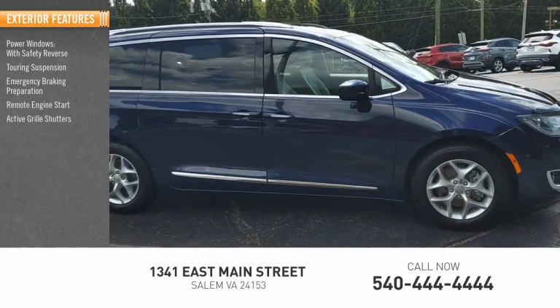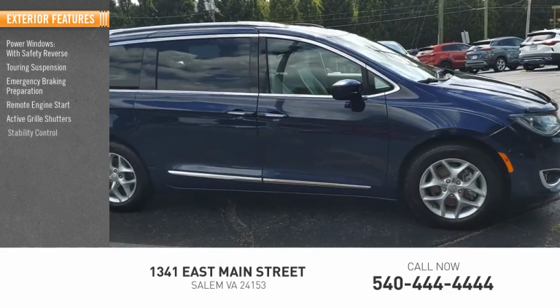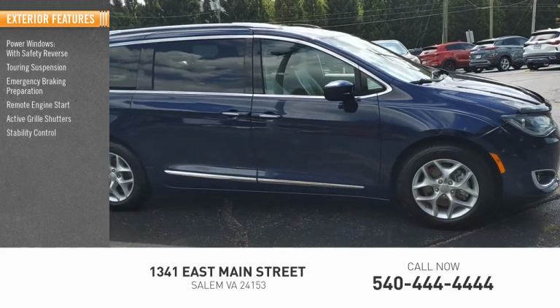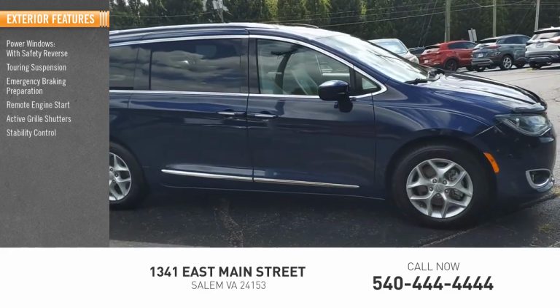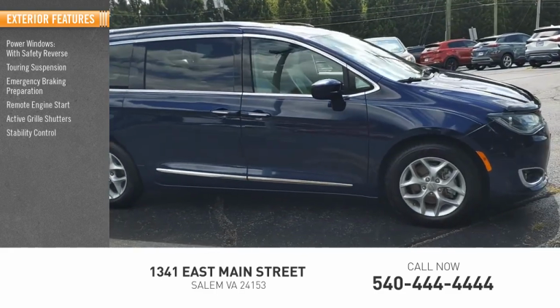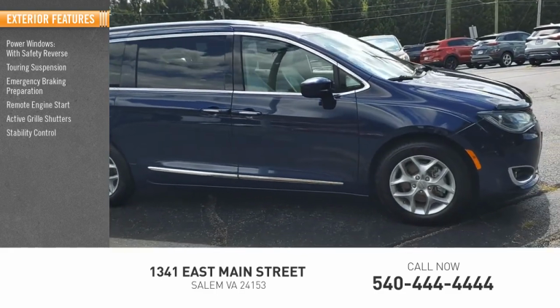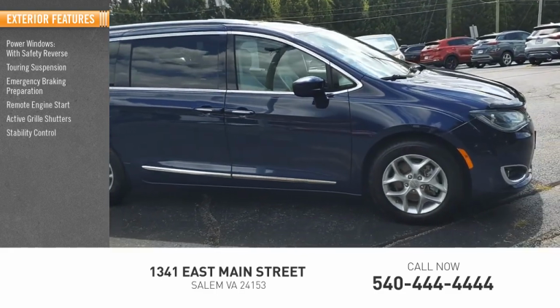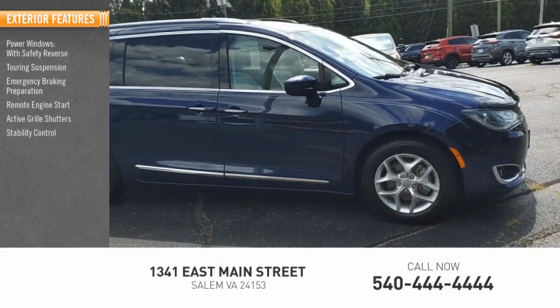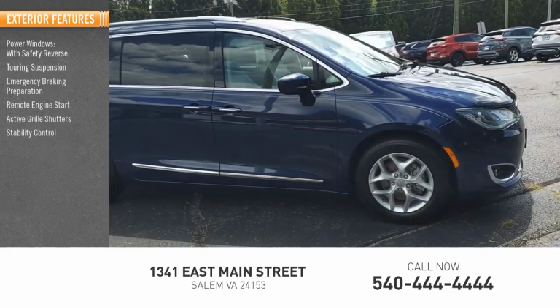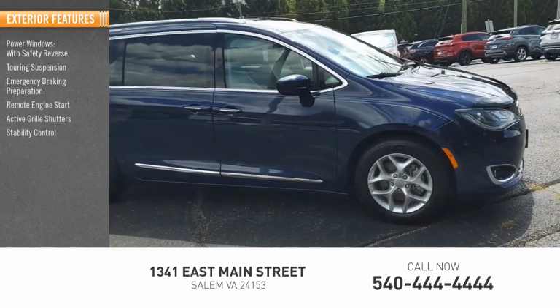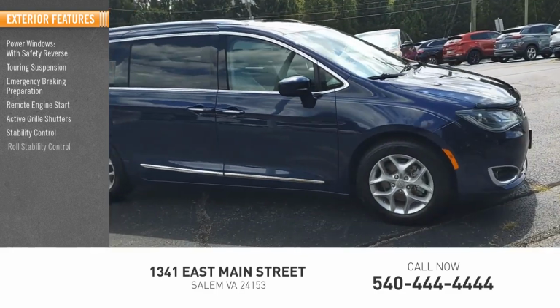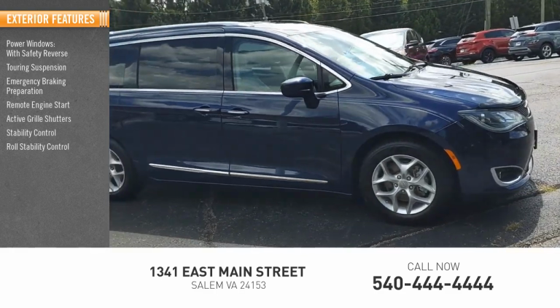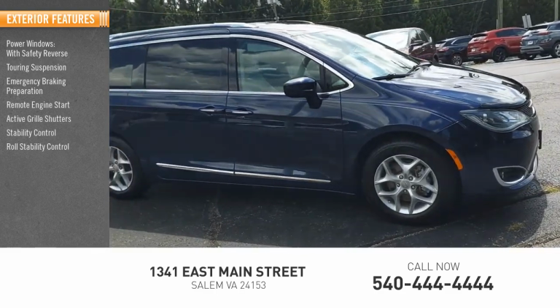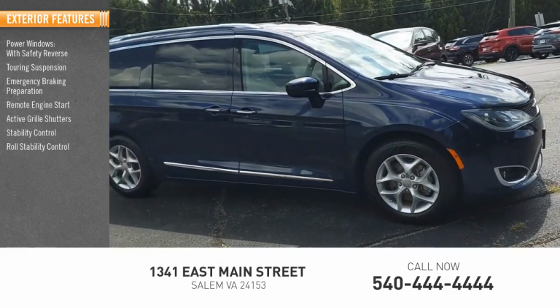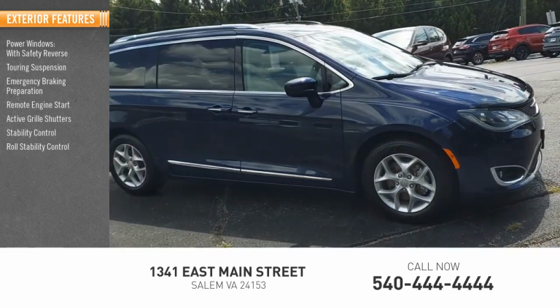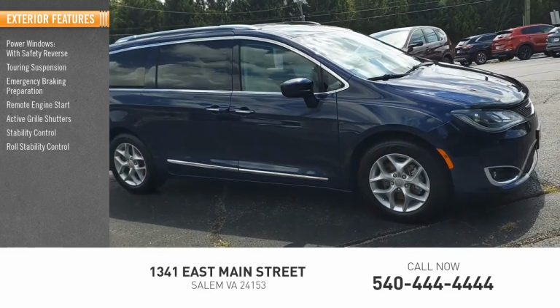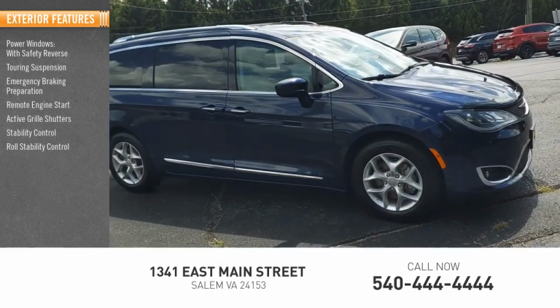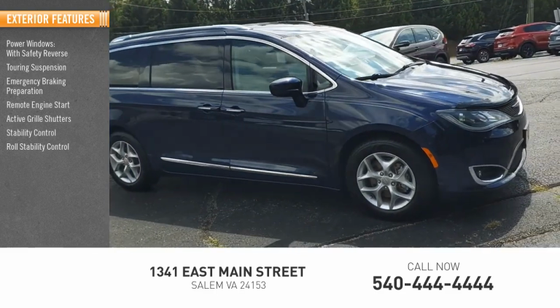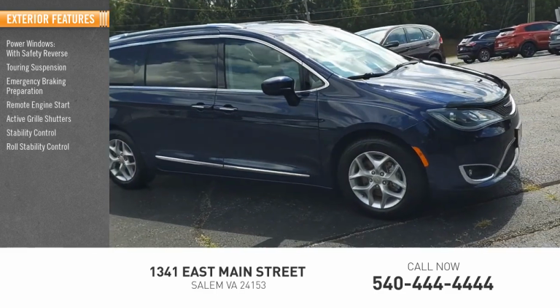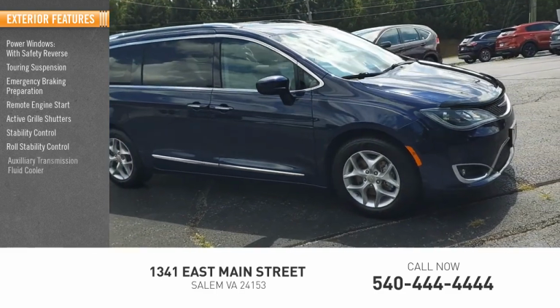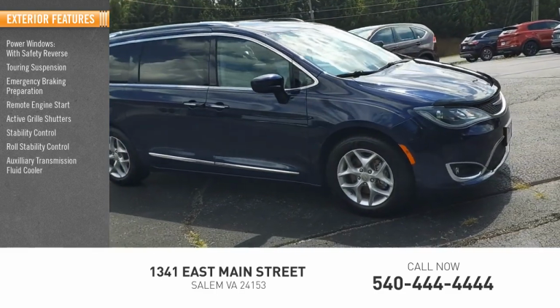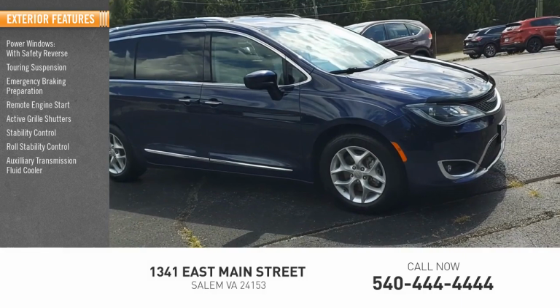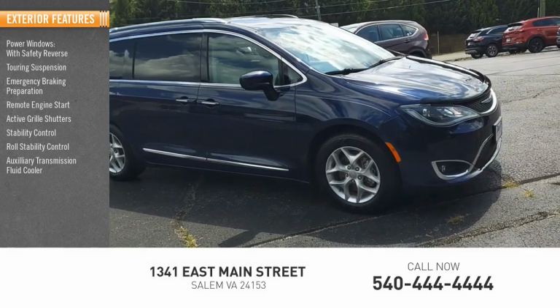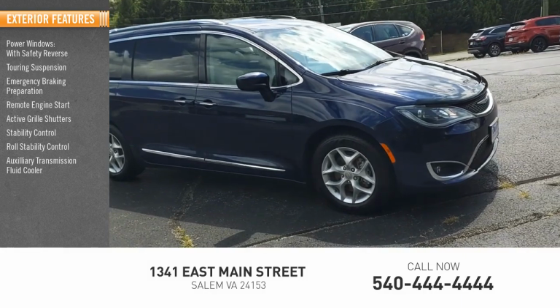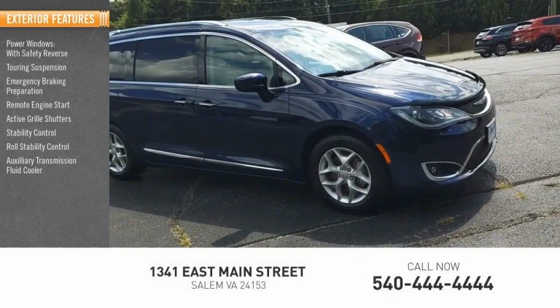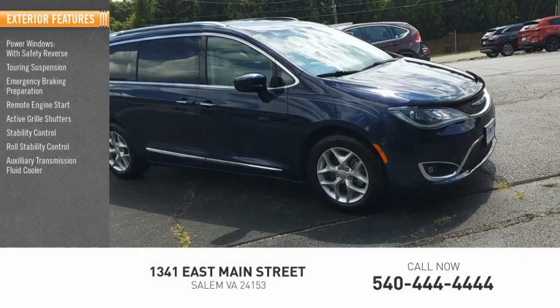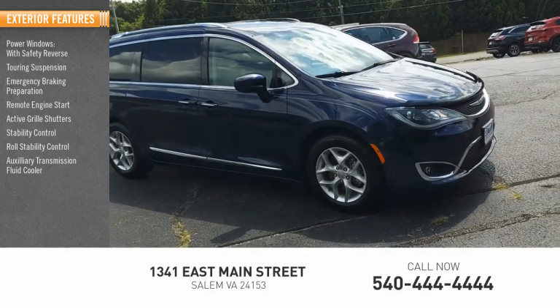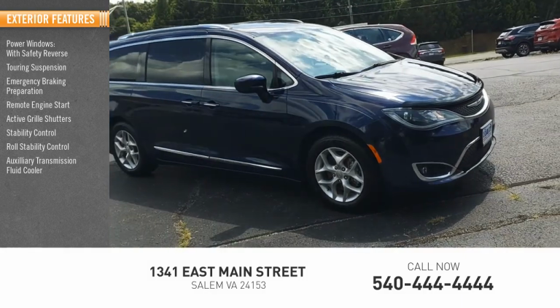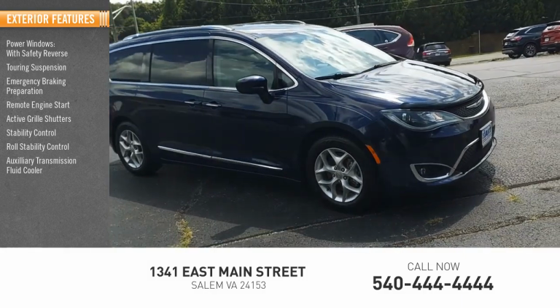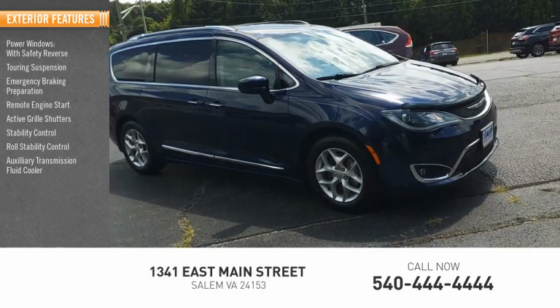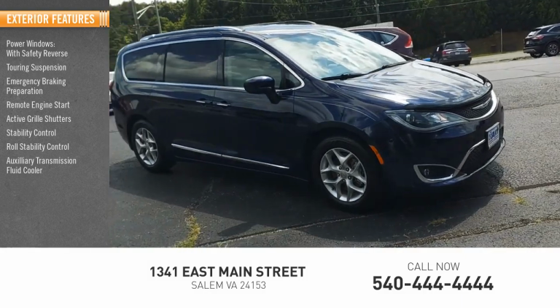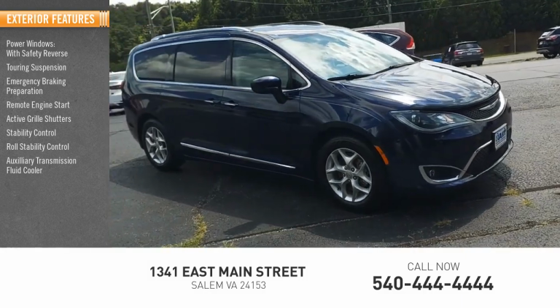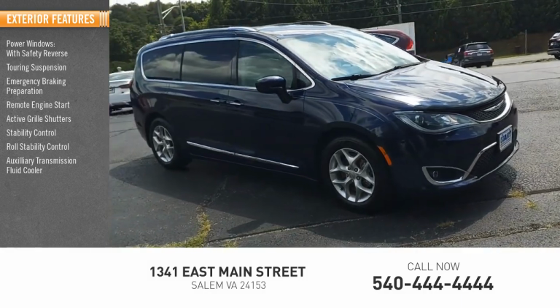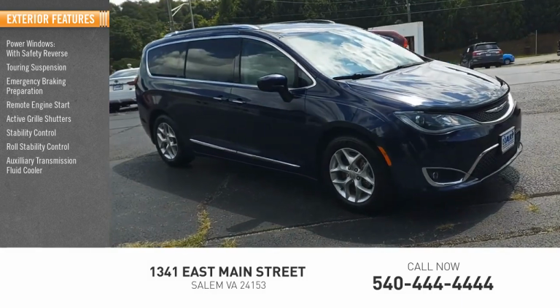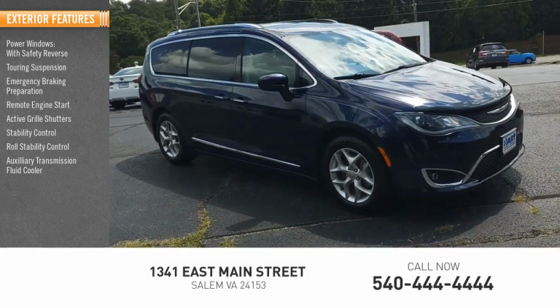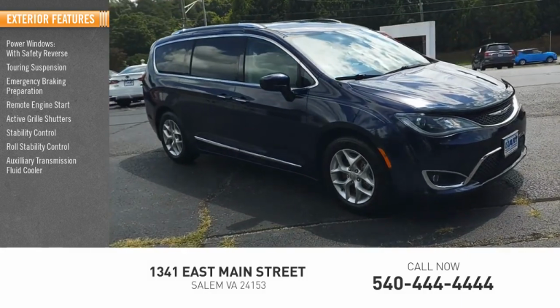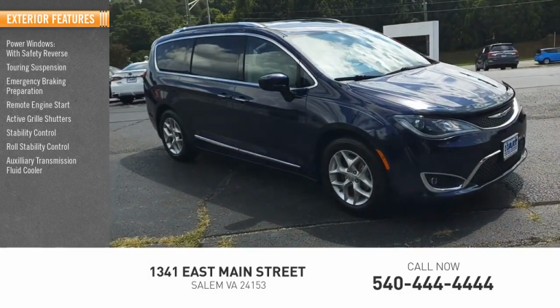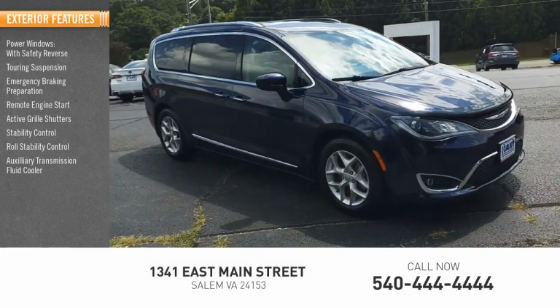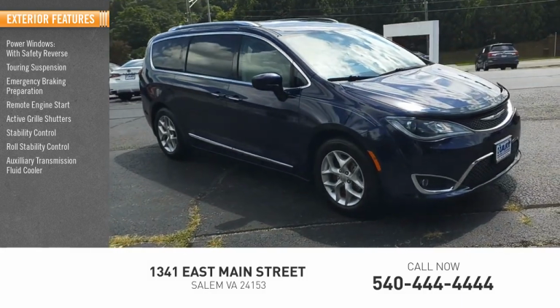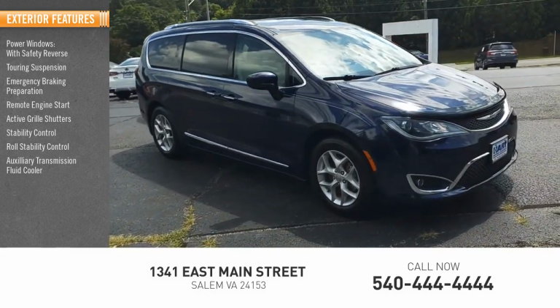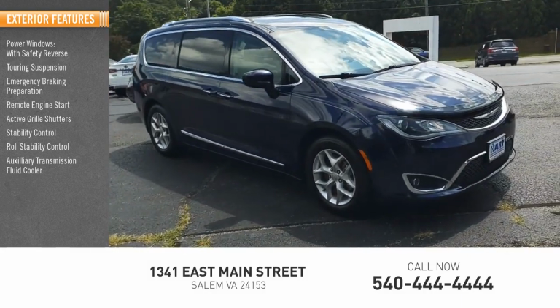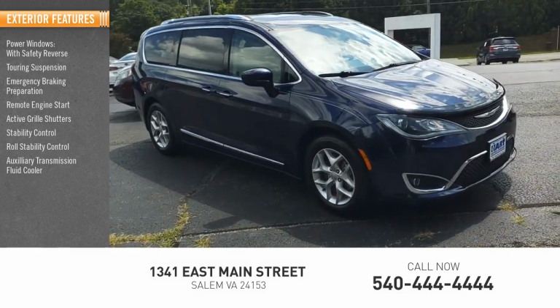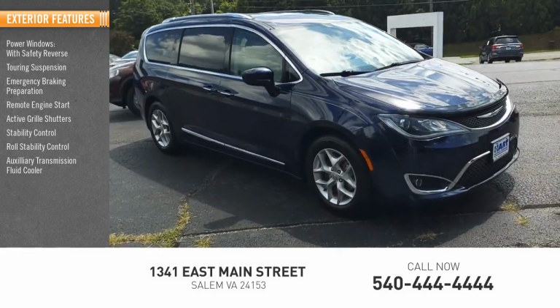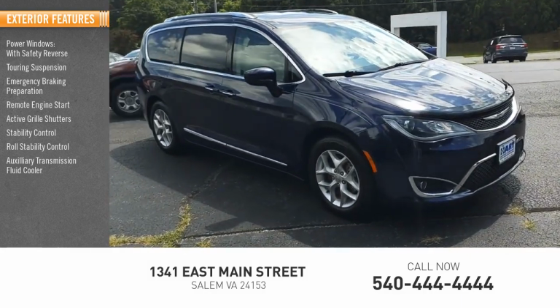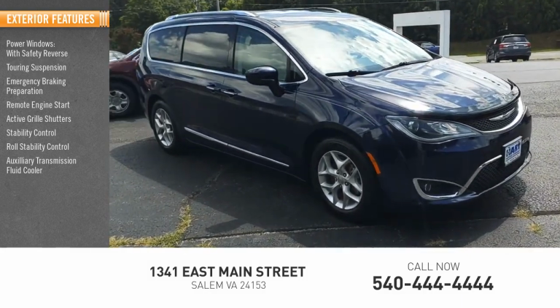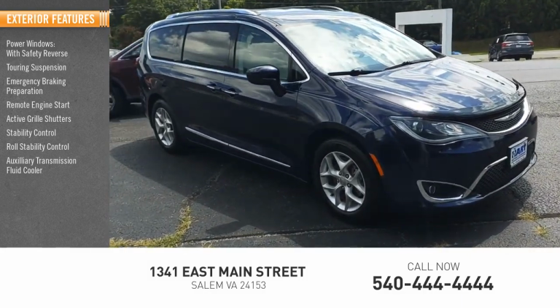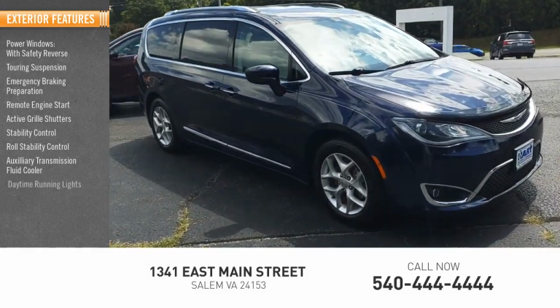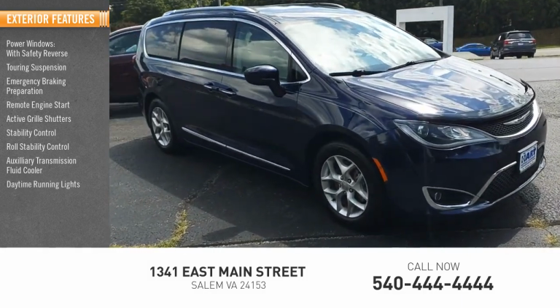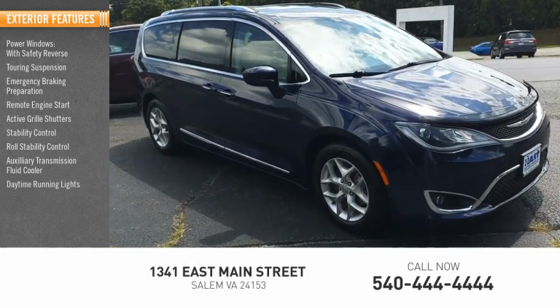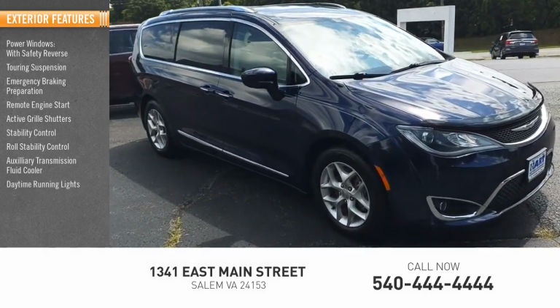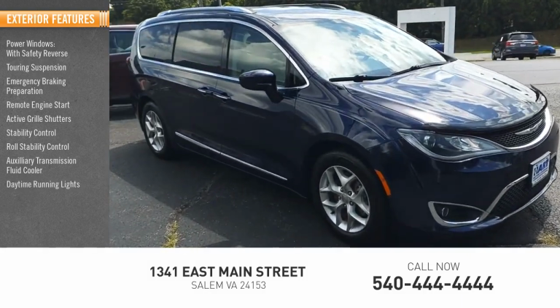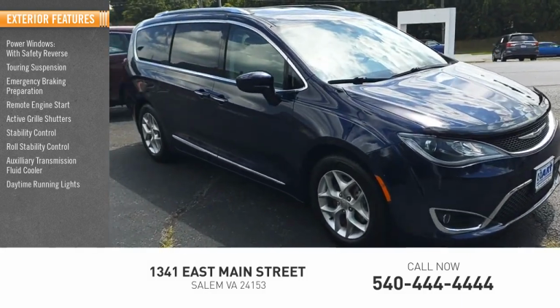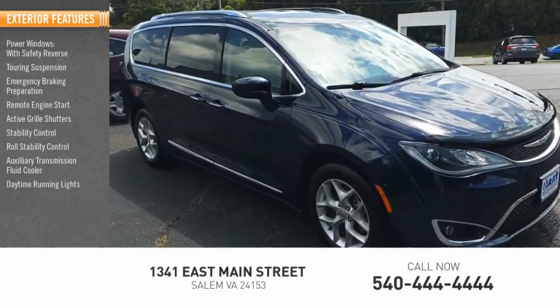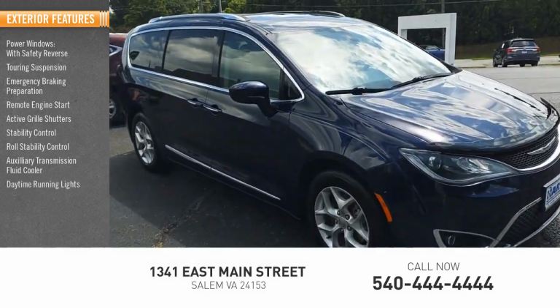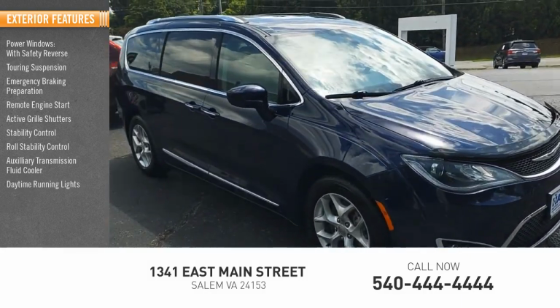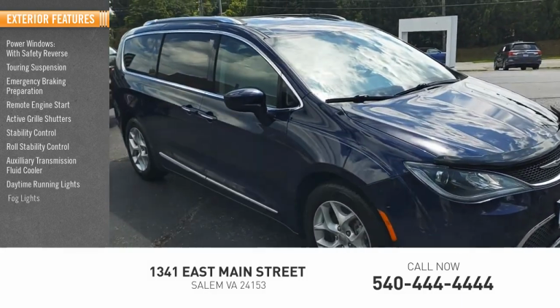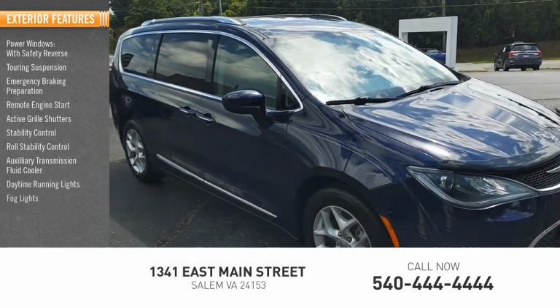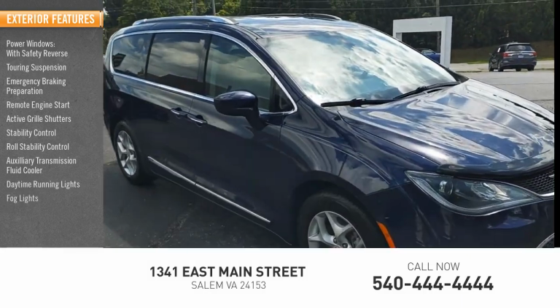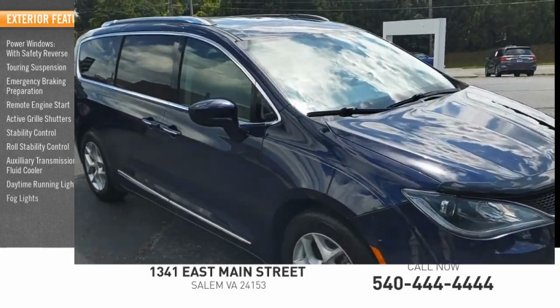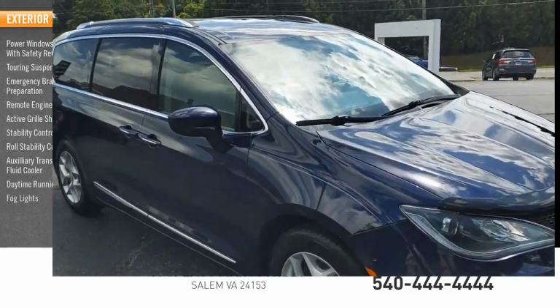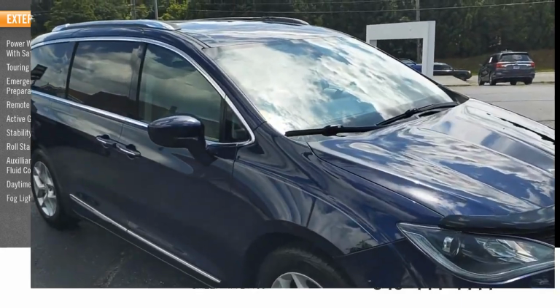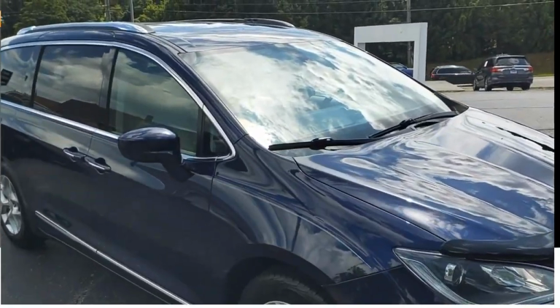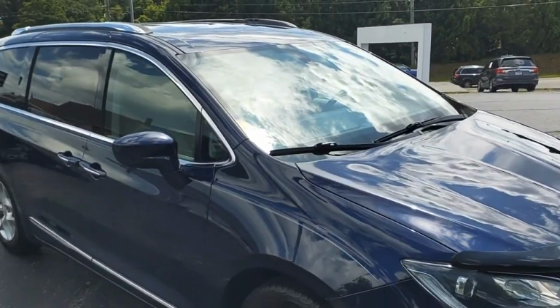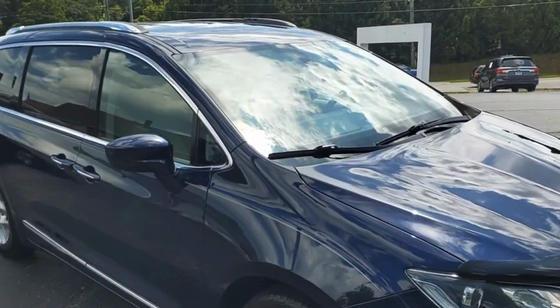Stability control, roll stability control, auxiliary transmission fluid cooler, daytime running lights, fog lights.